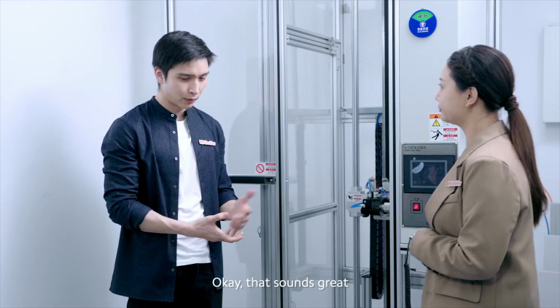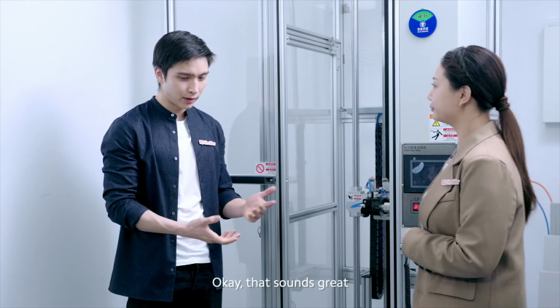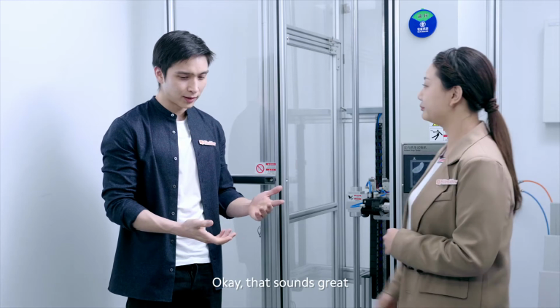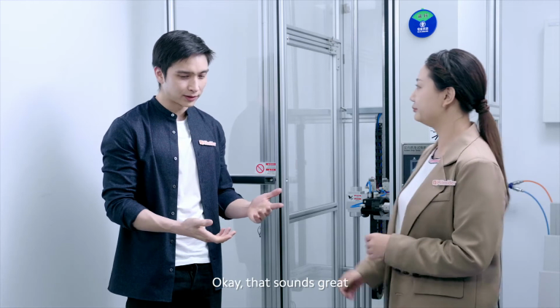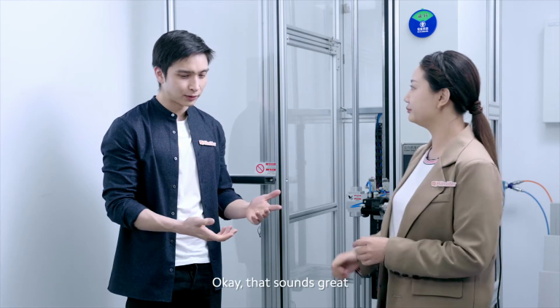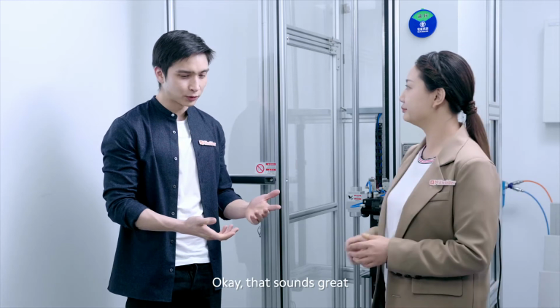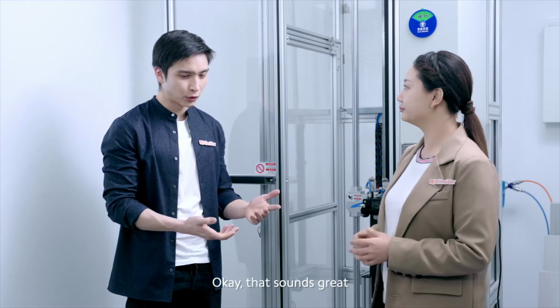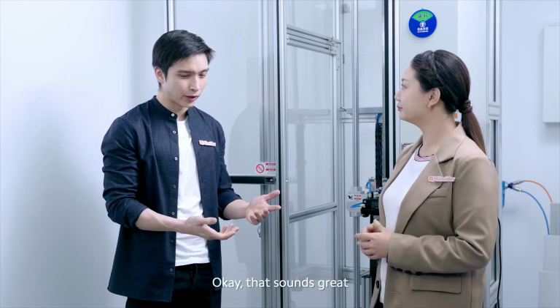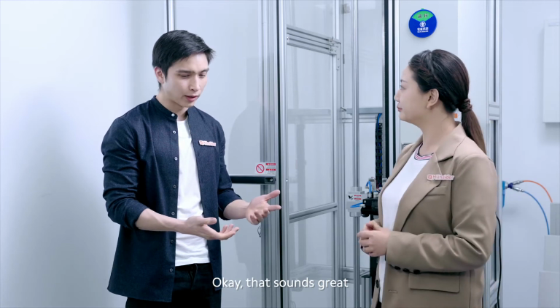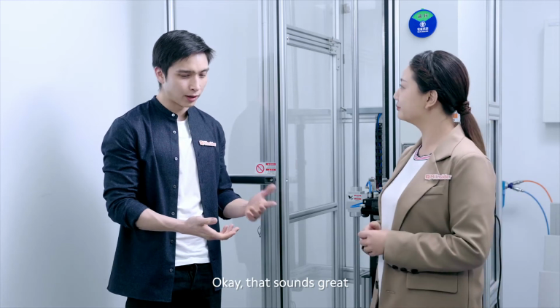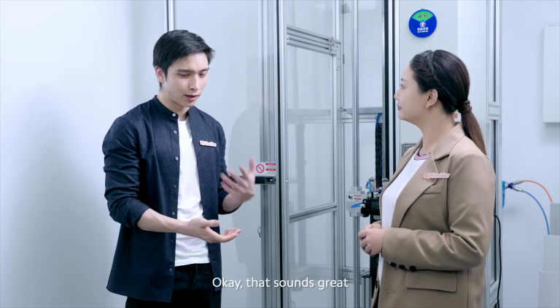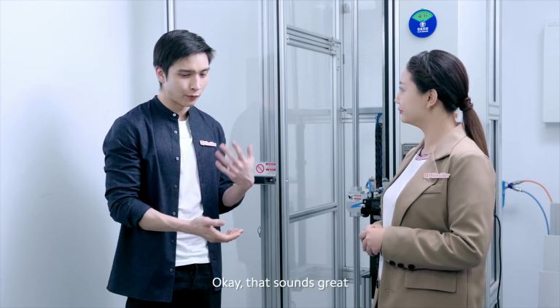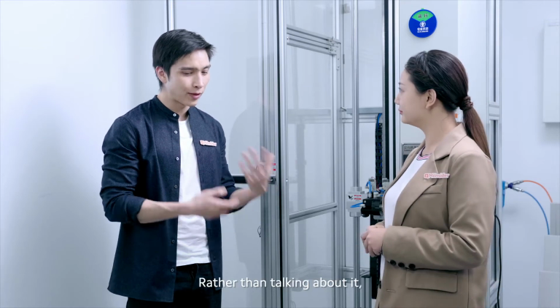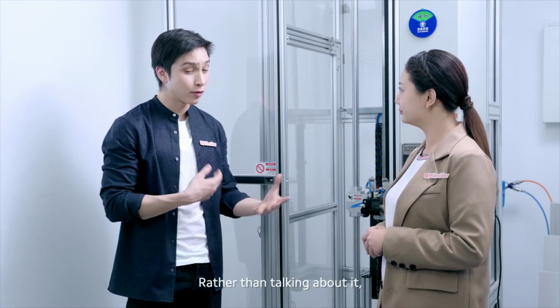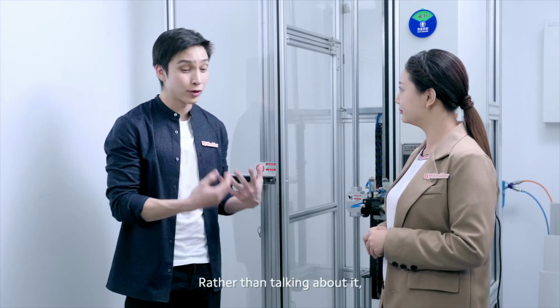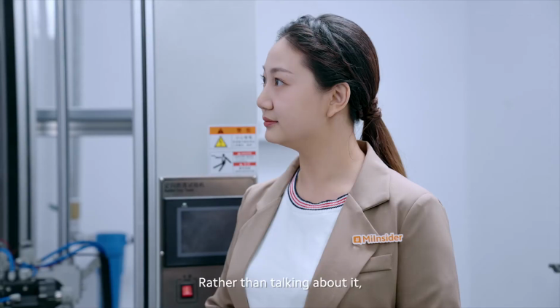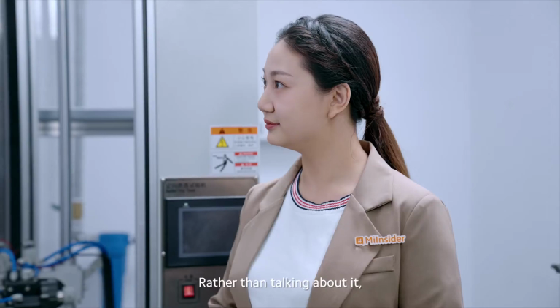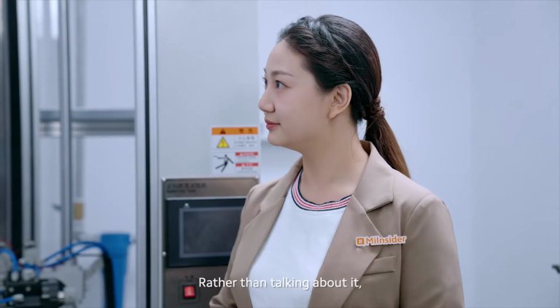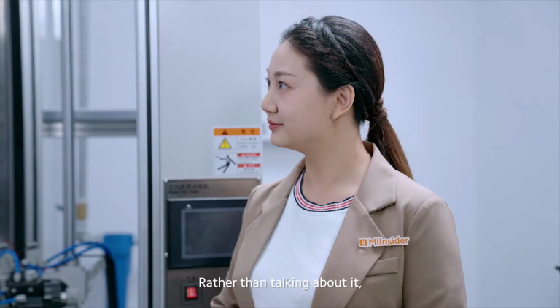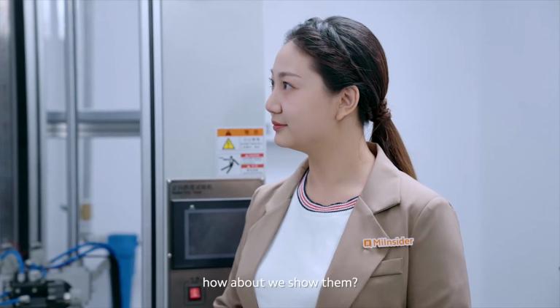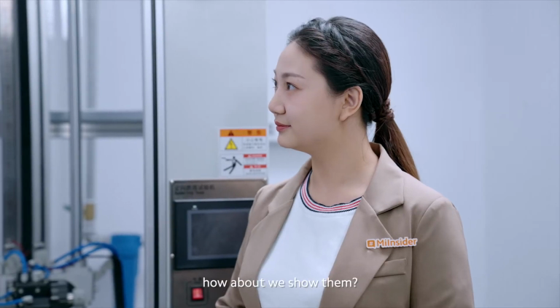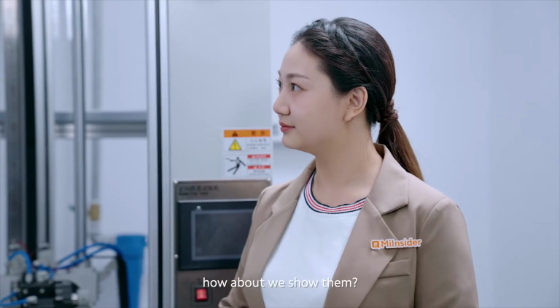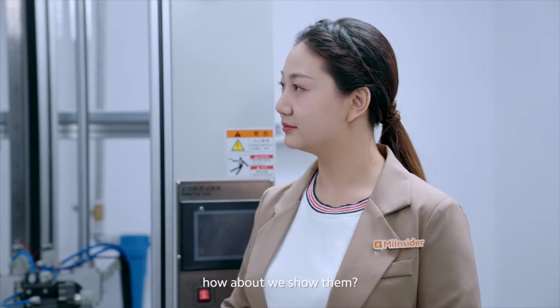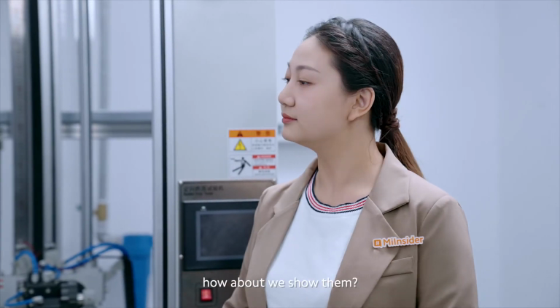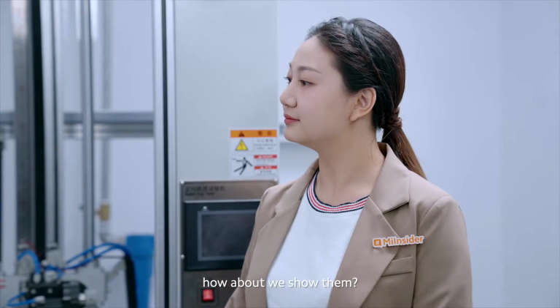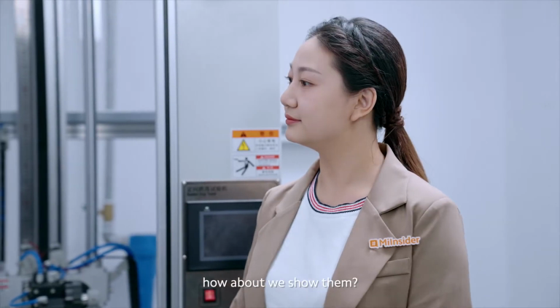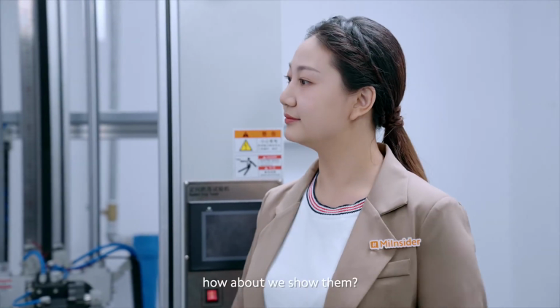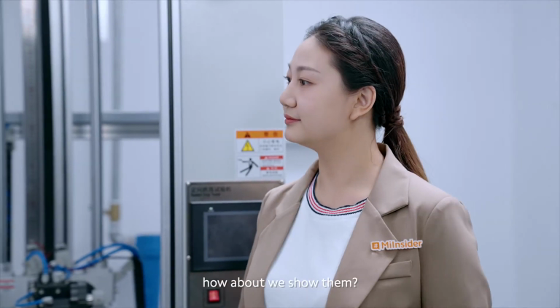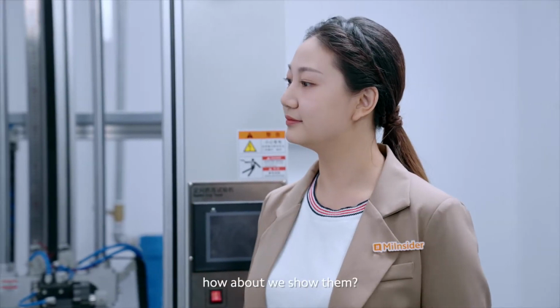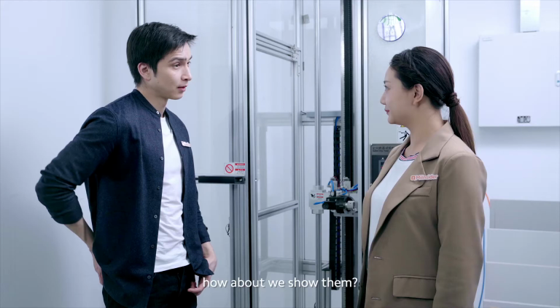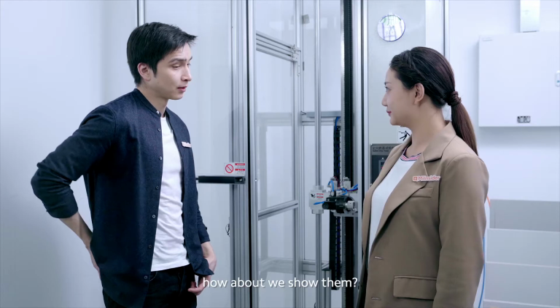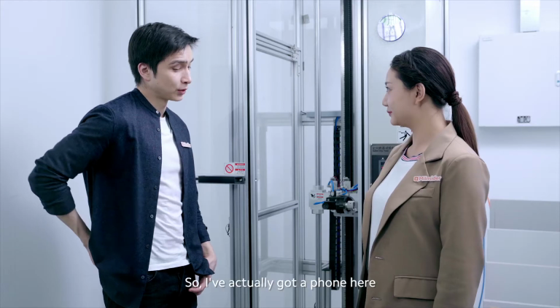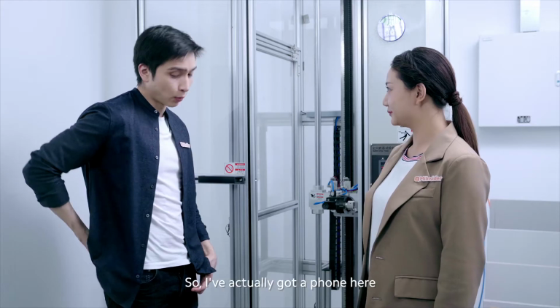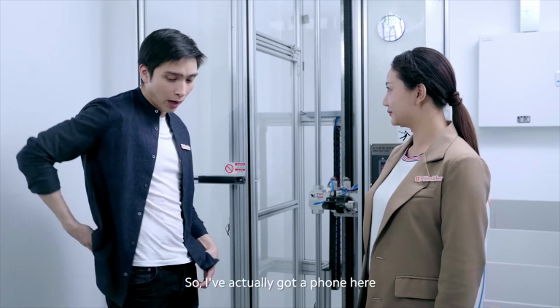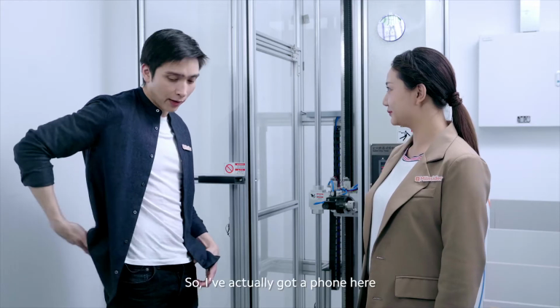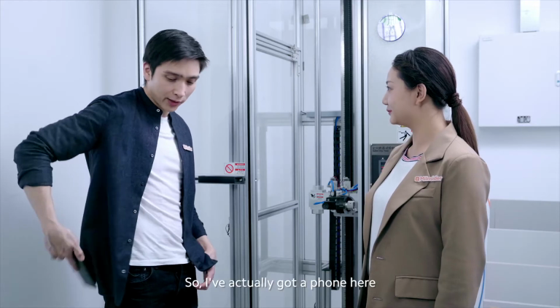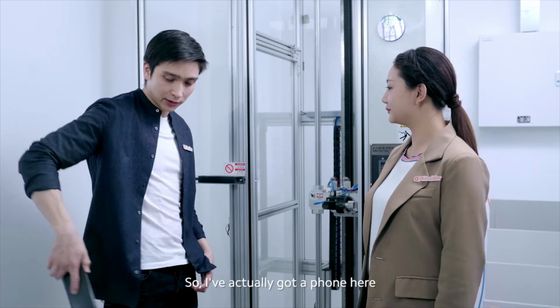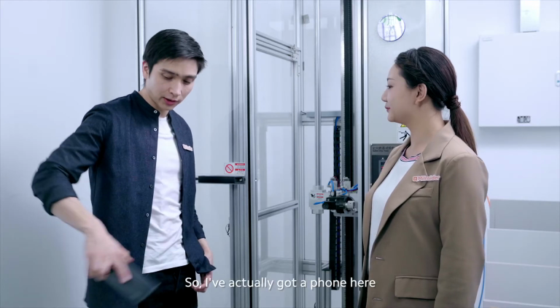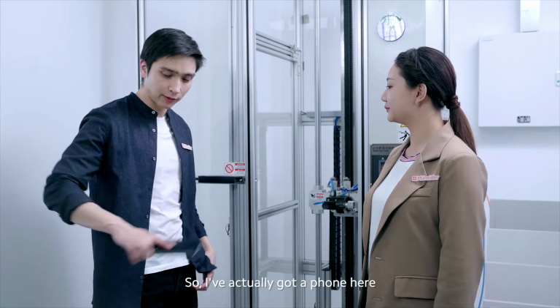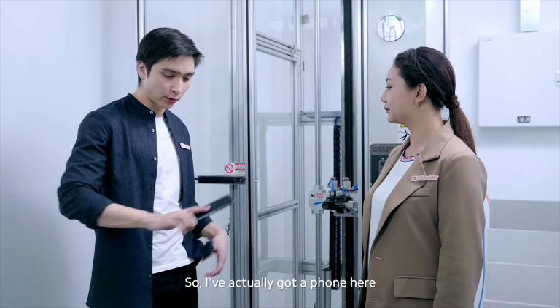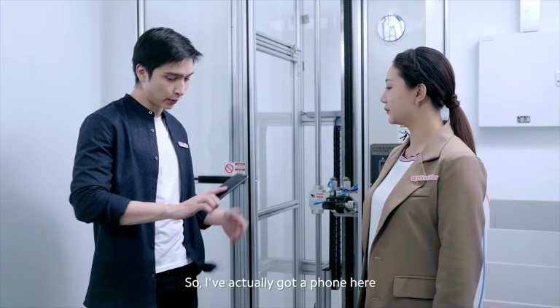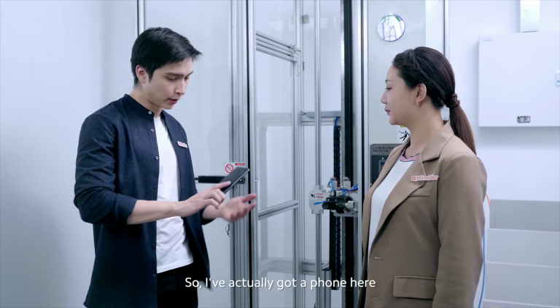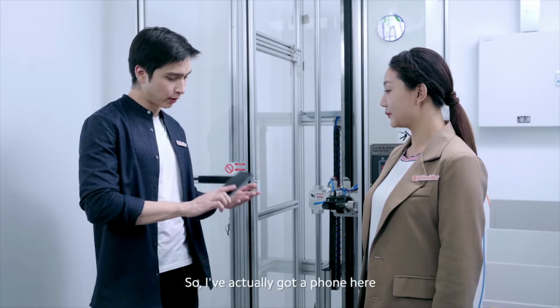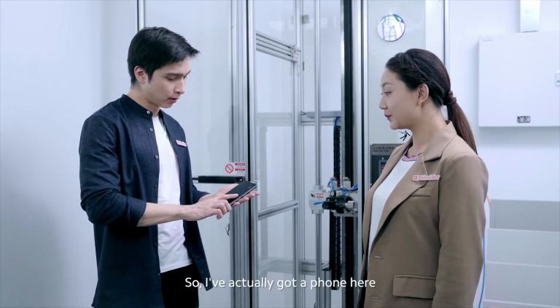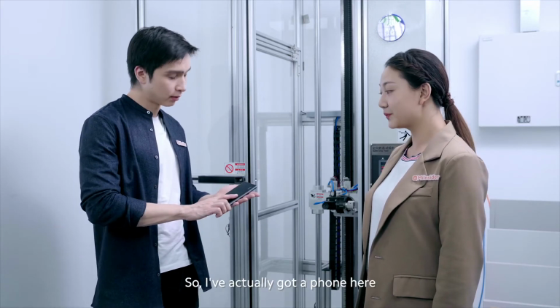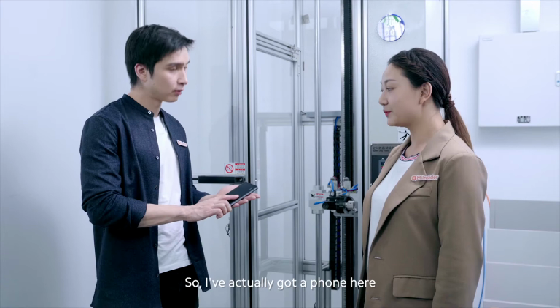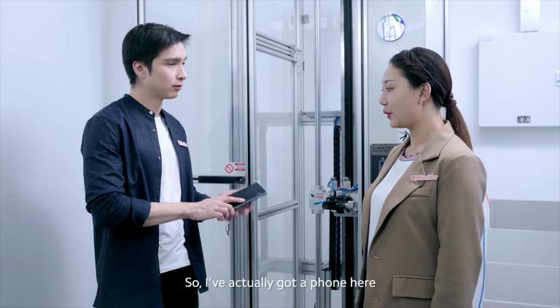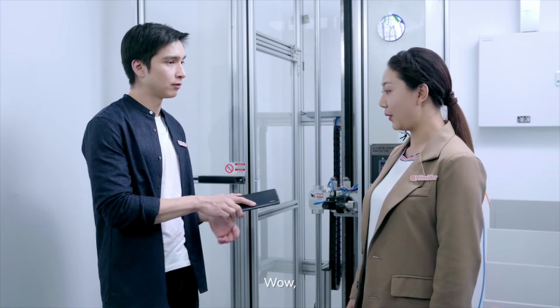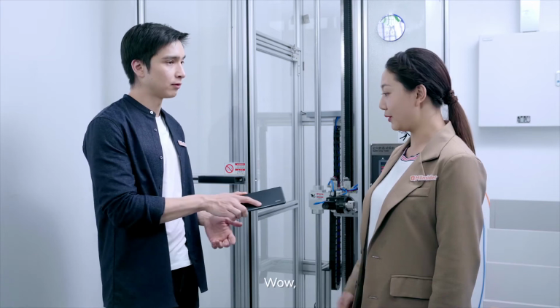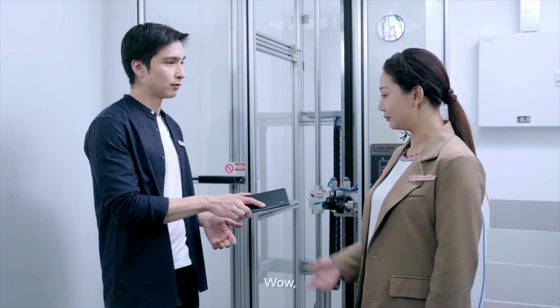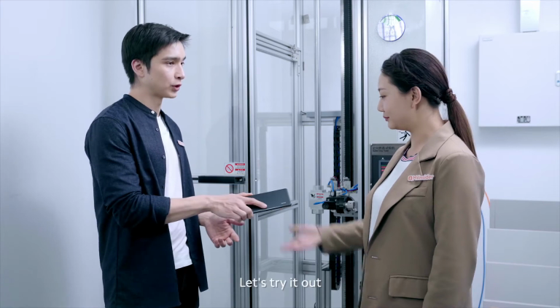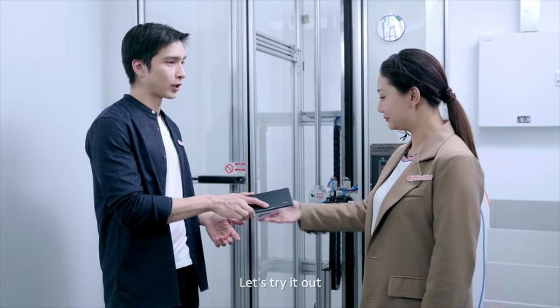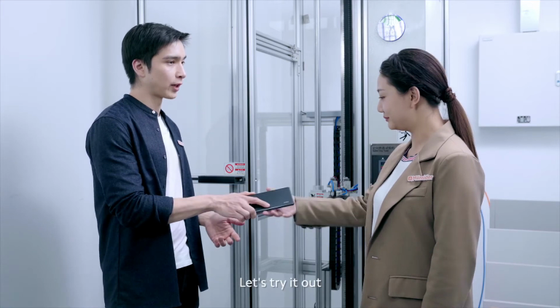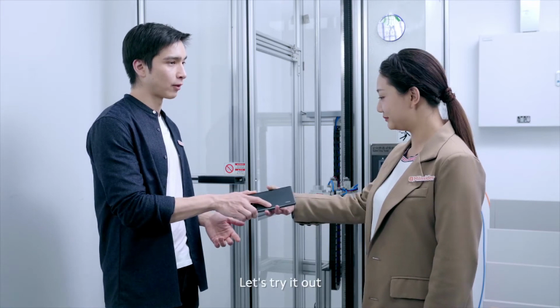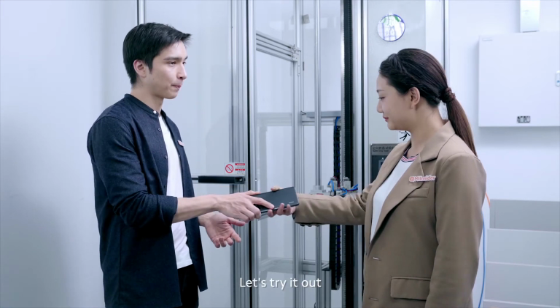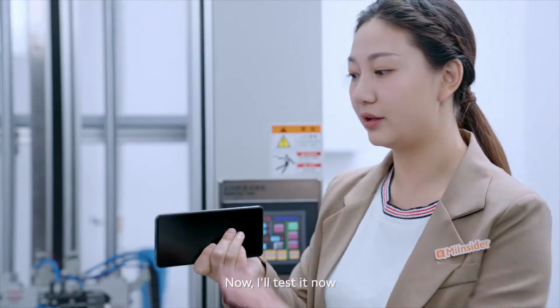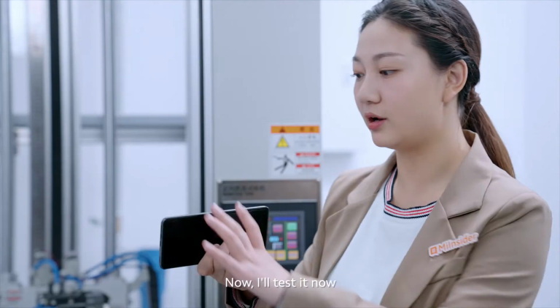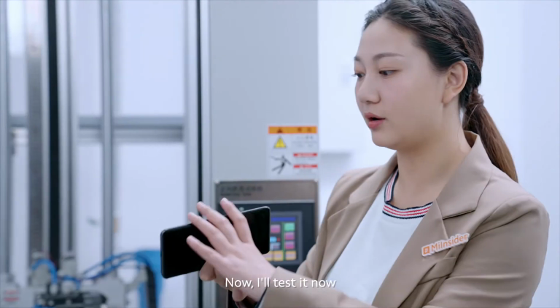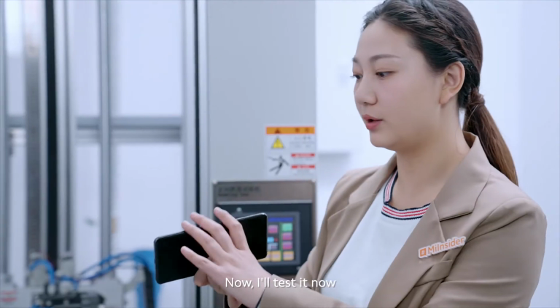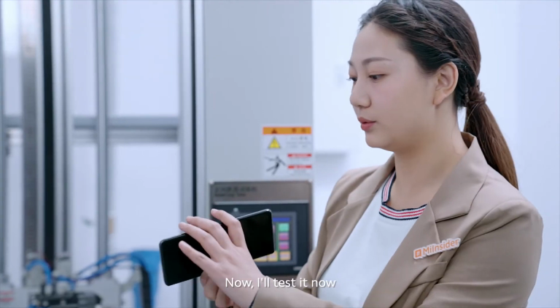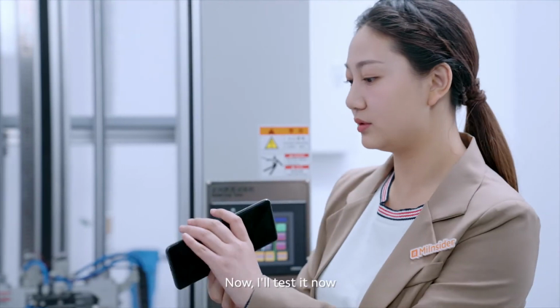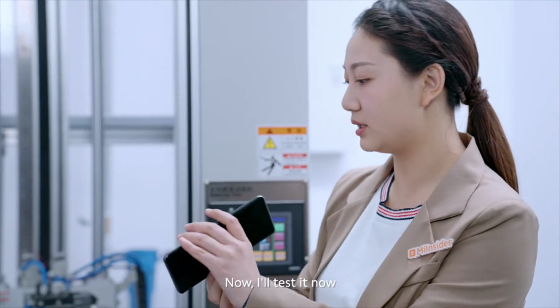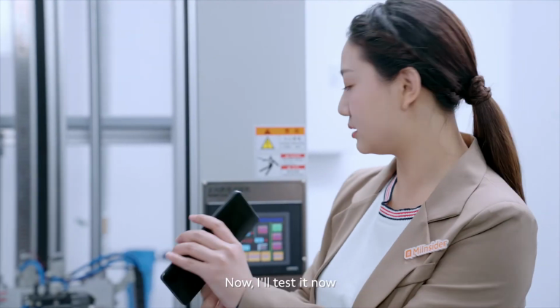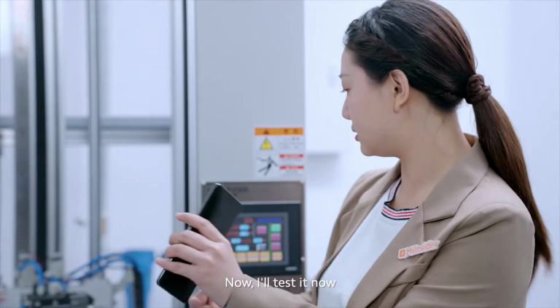Okay, that sounds great. Rather than talking about it, how about we just show them. So I have actually got a phone here. Let's try it out. Now I will test.